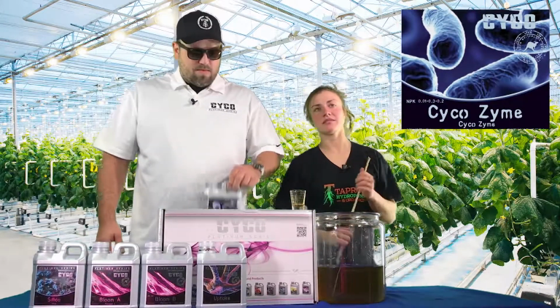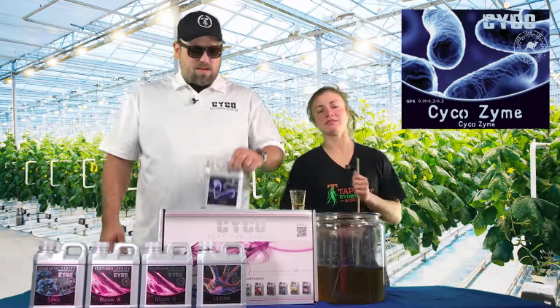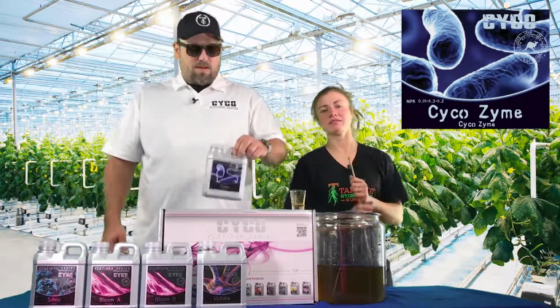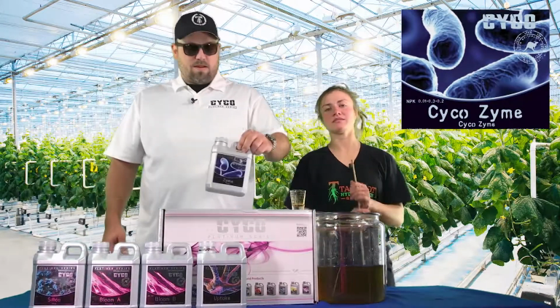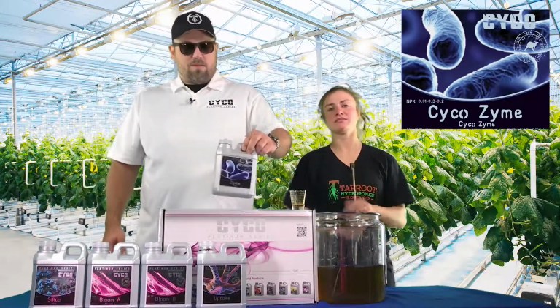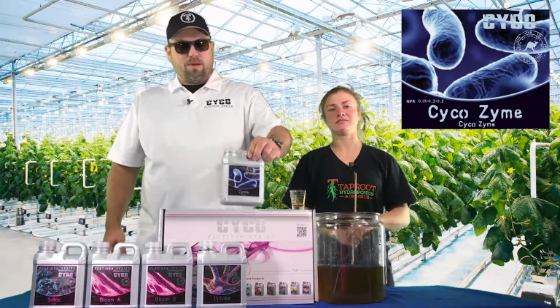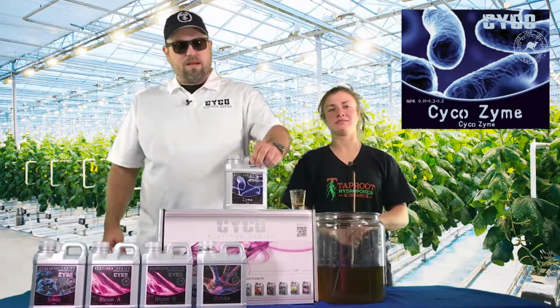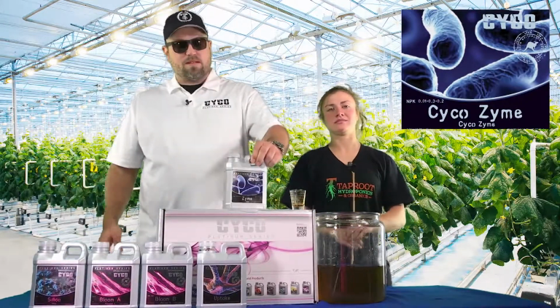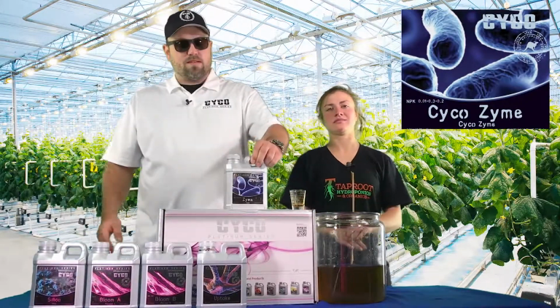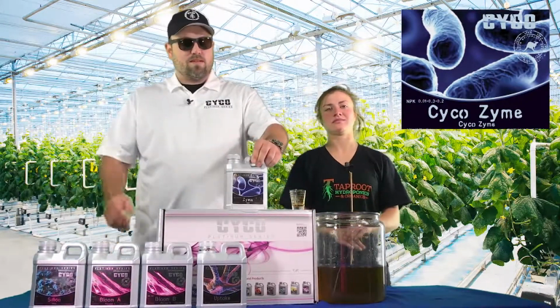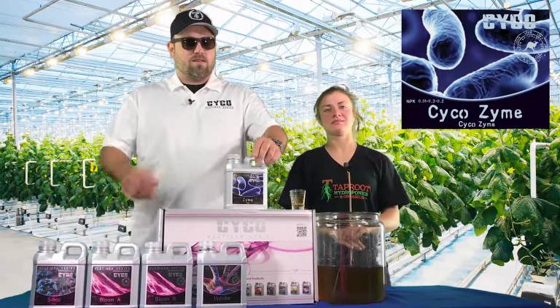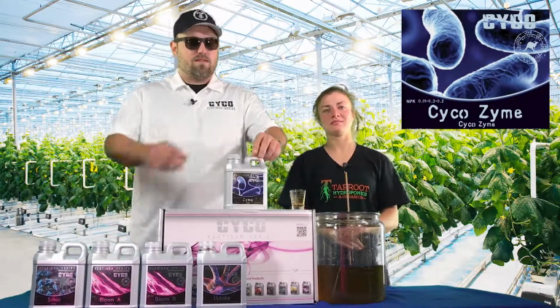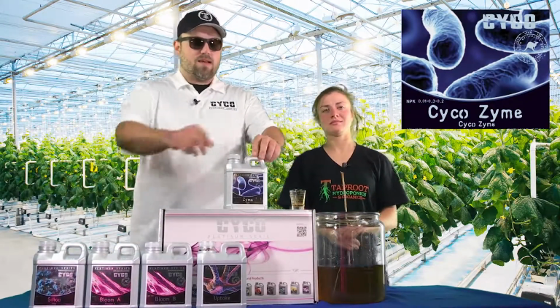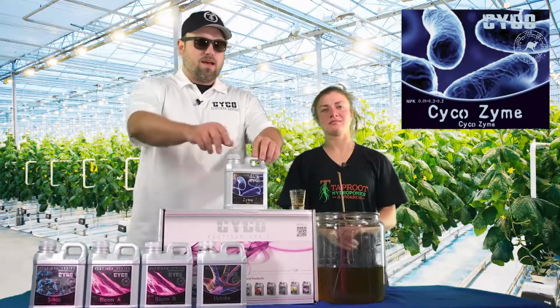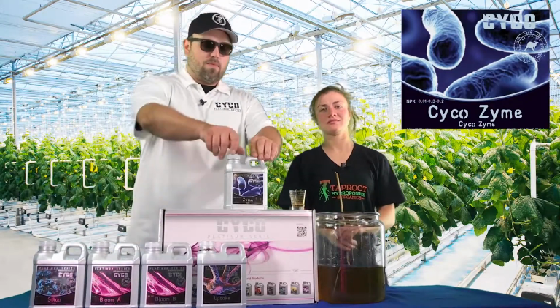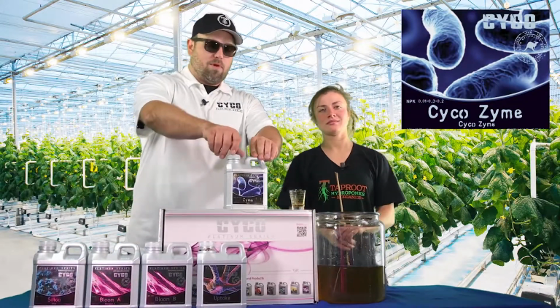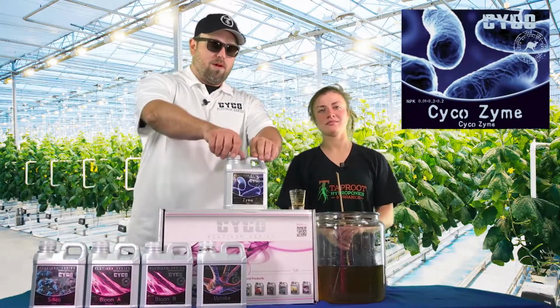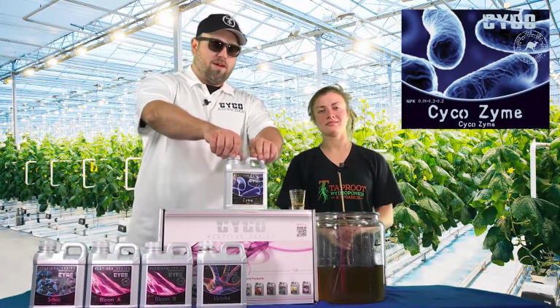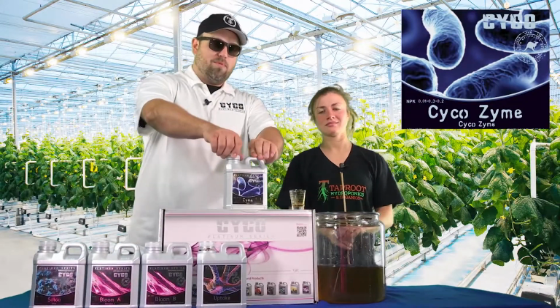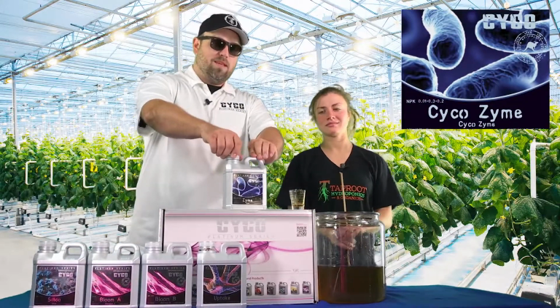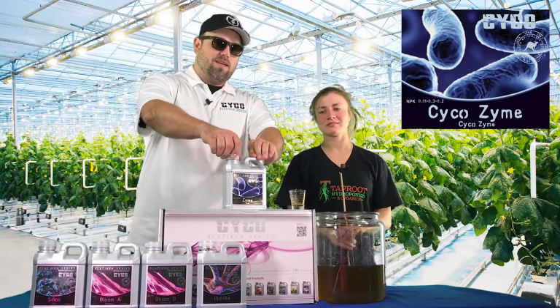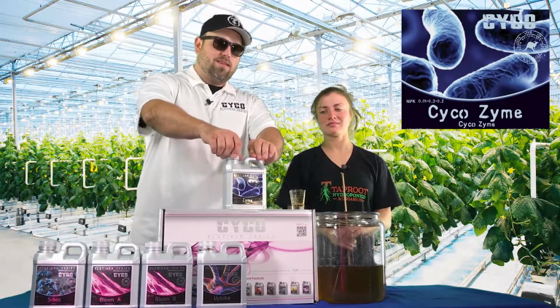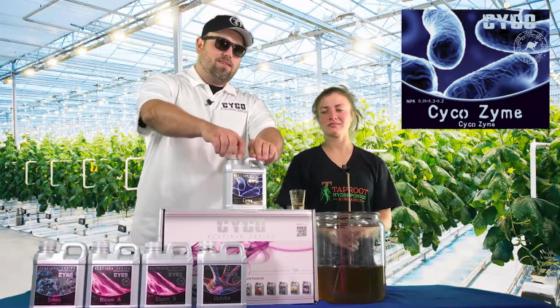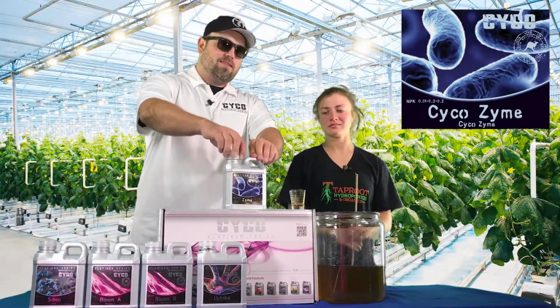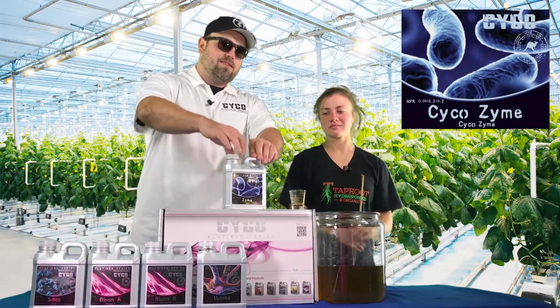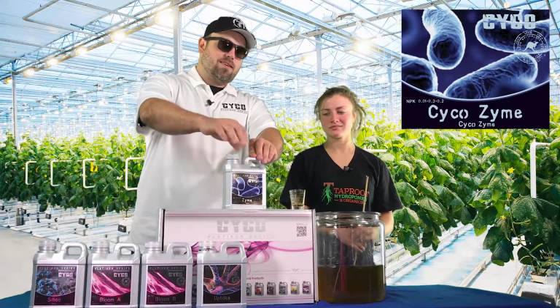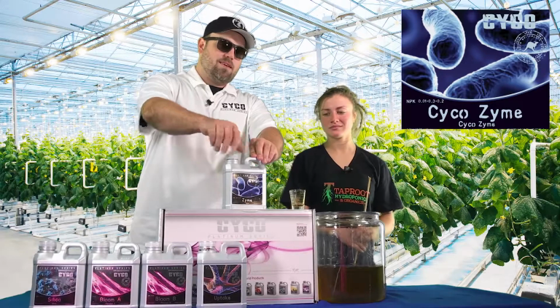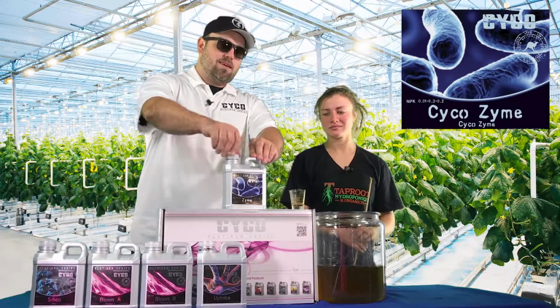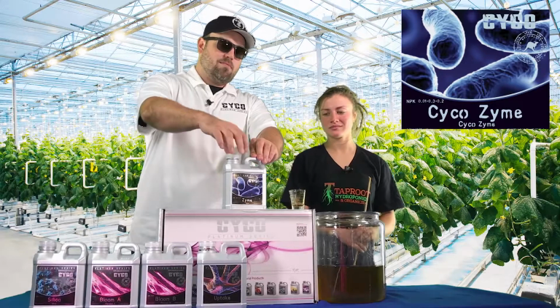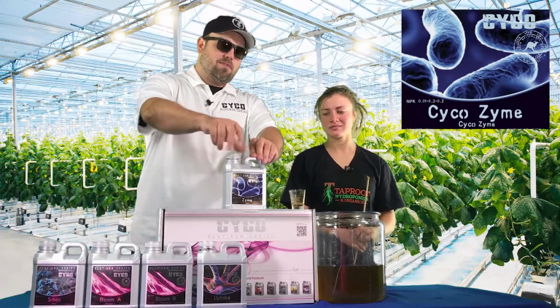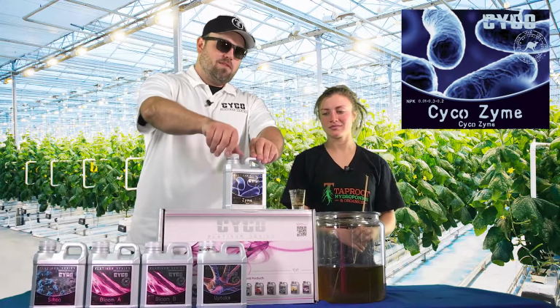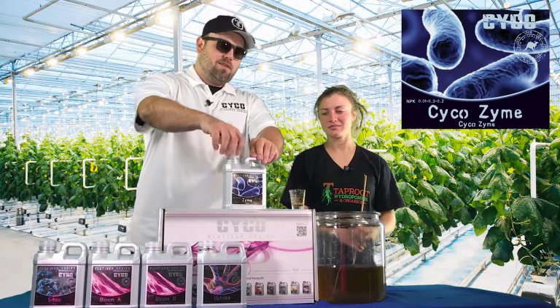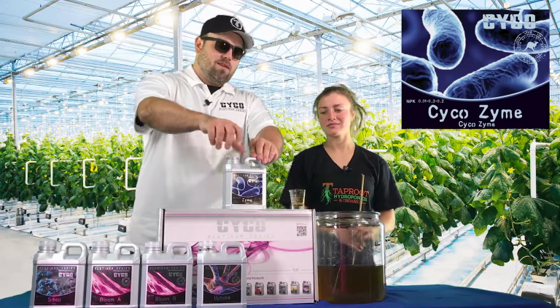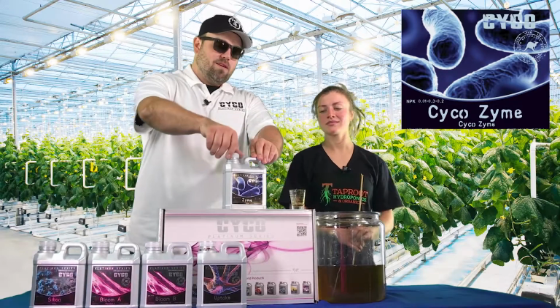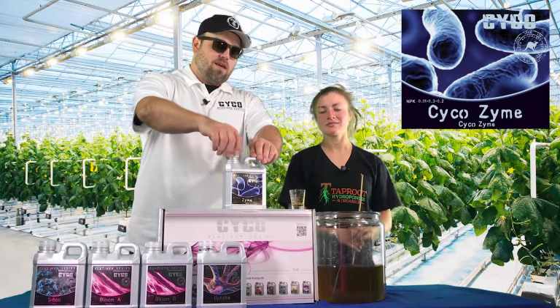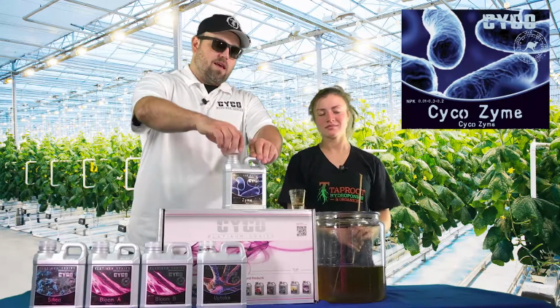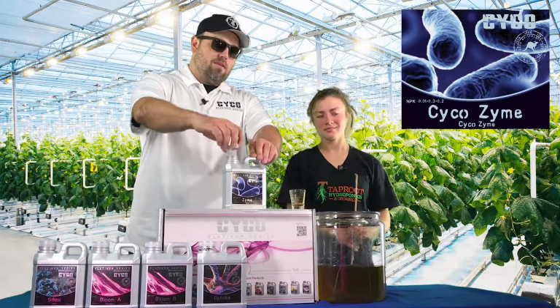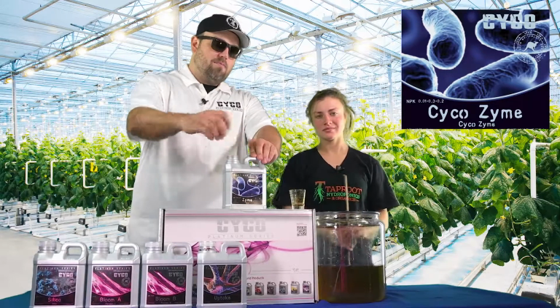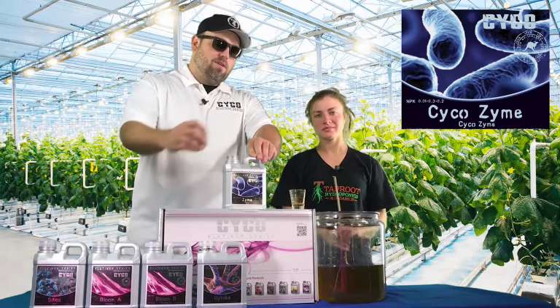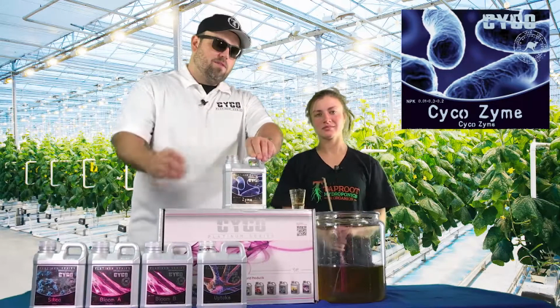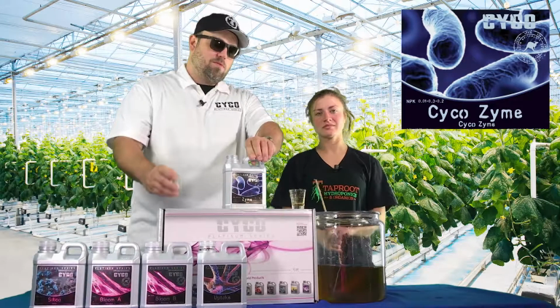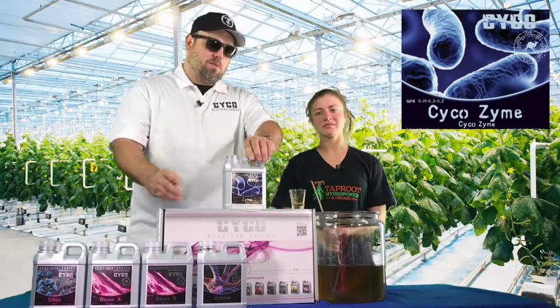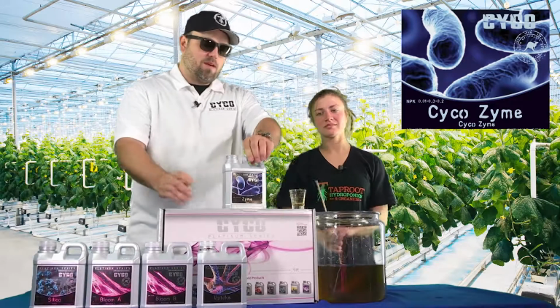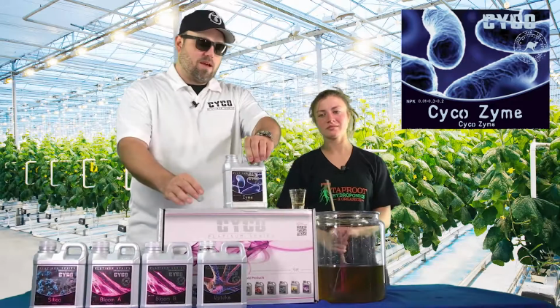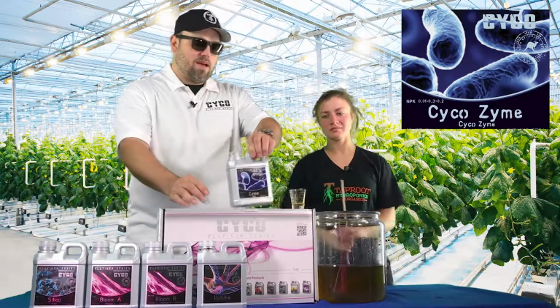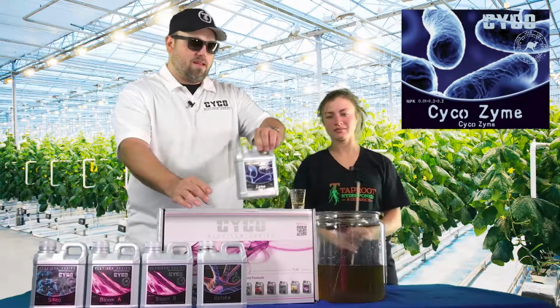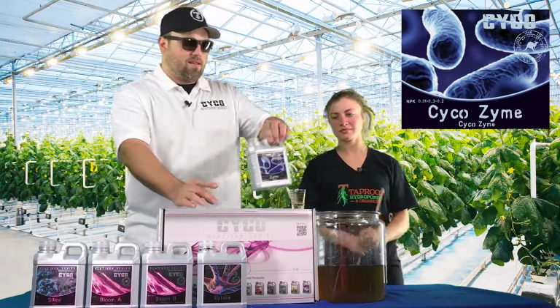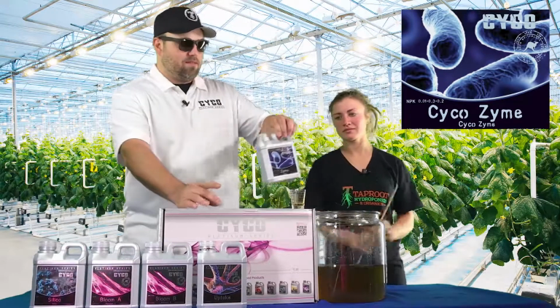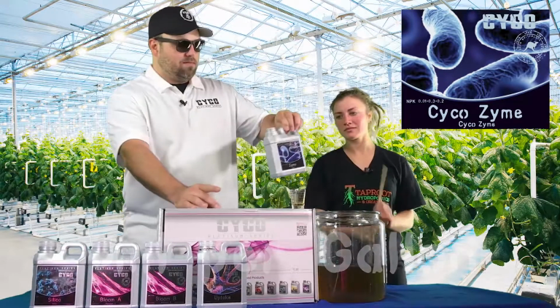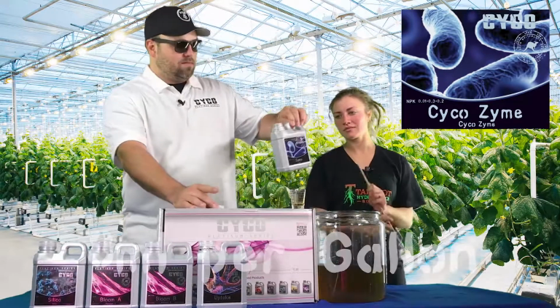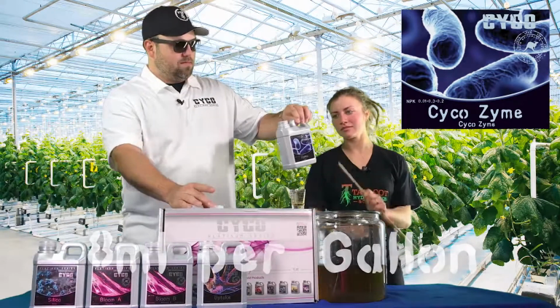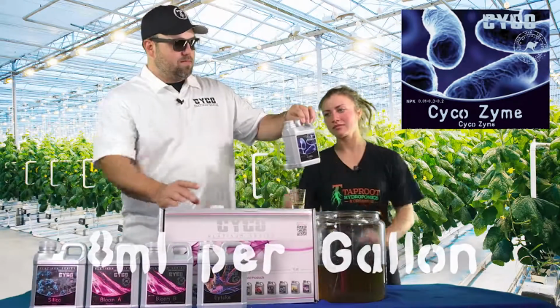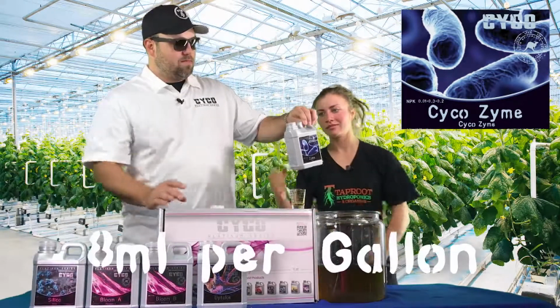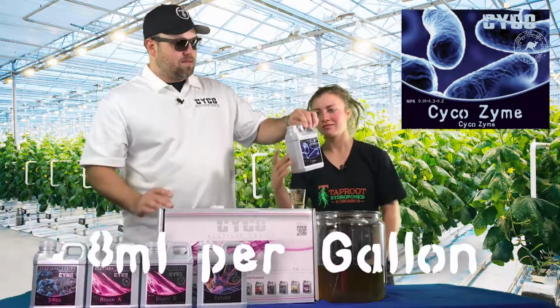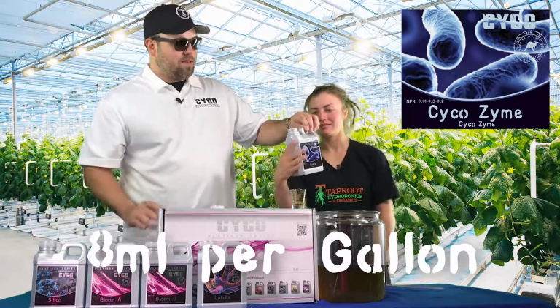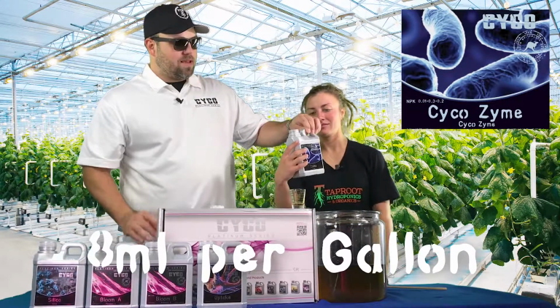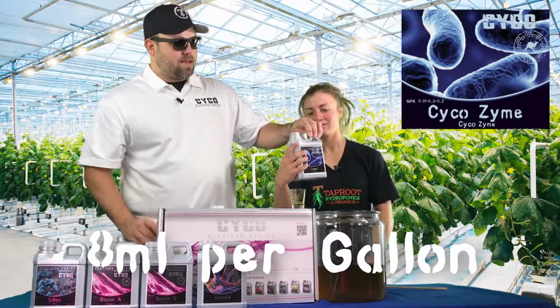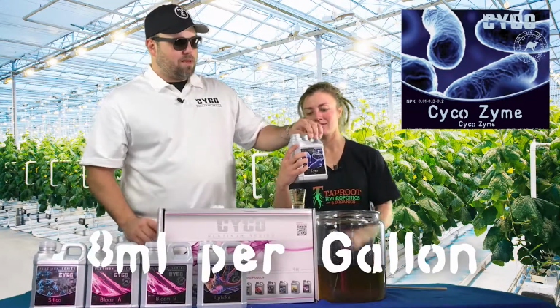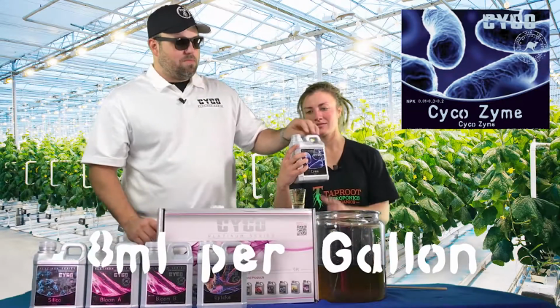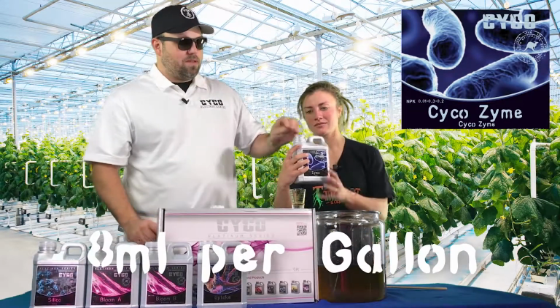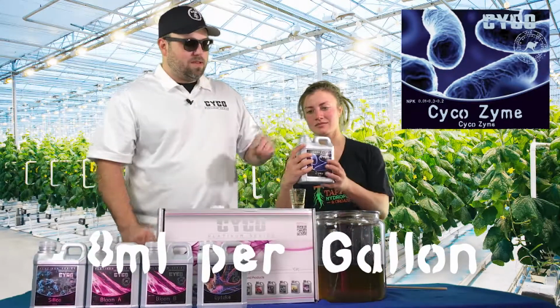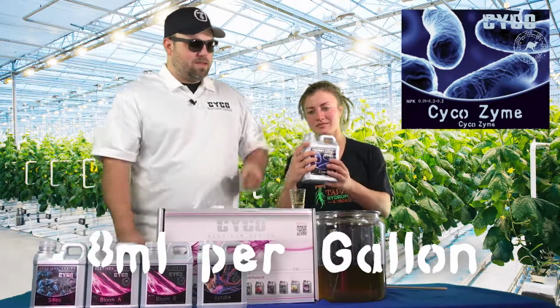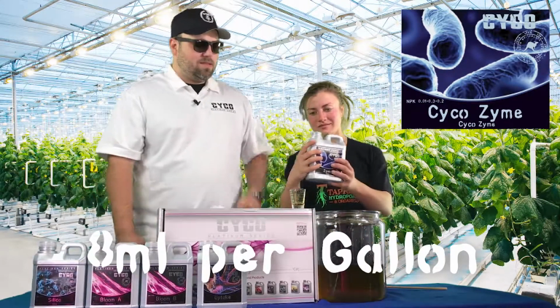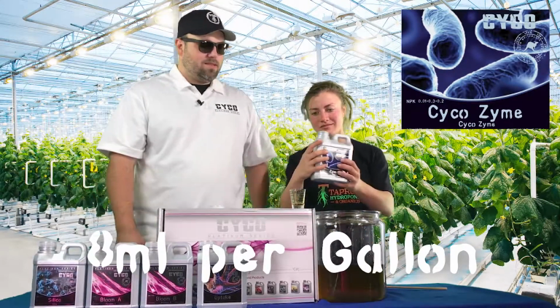Up next is our Zyme, our Emily's Enzyme — 8 mils per gallon.